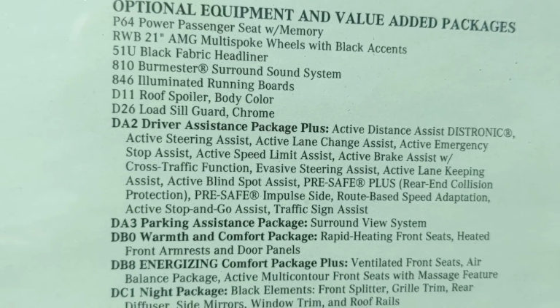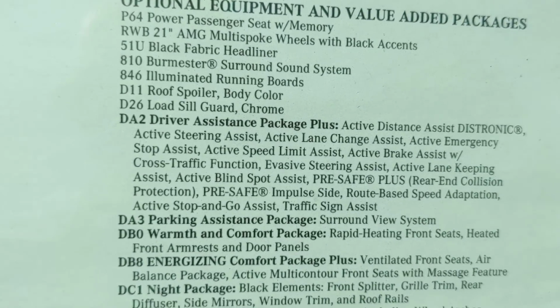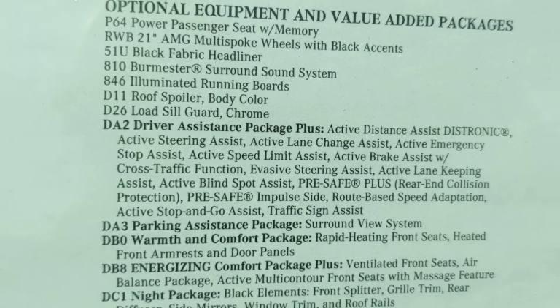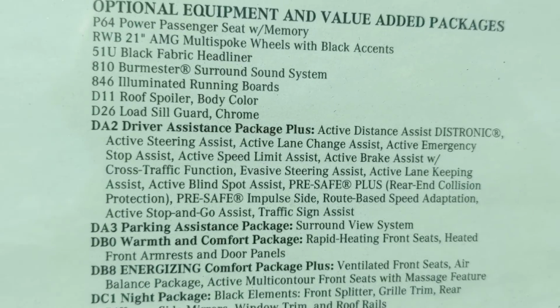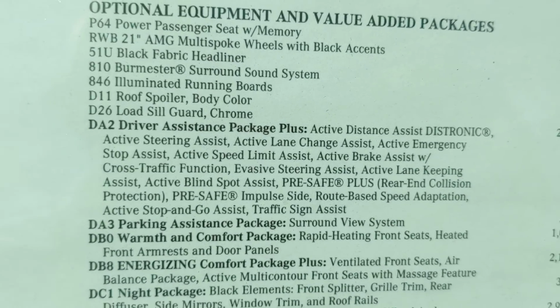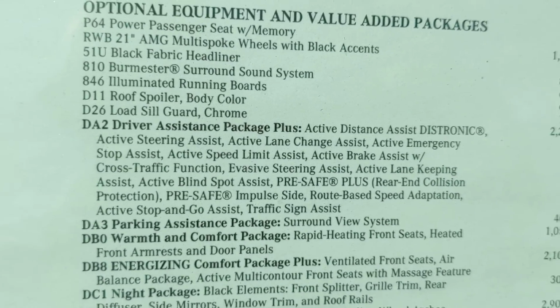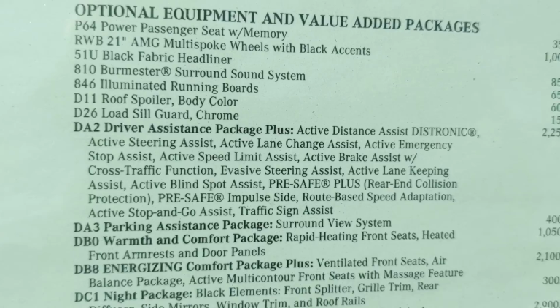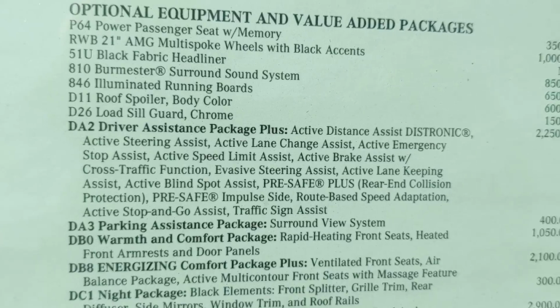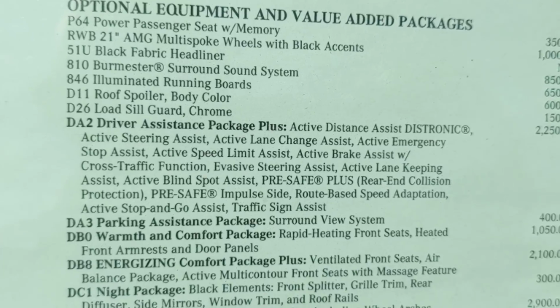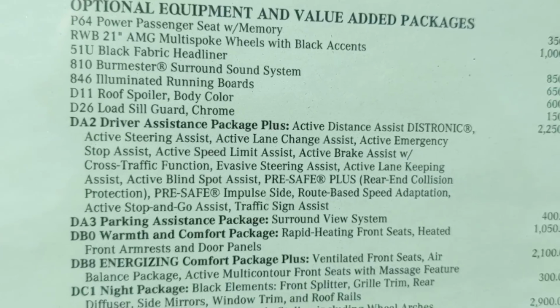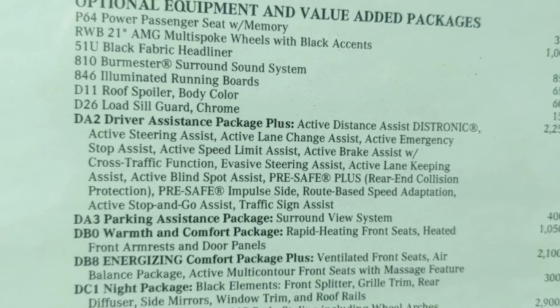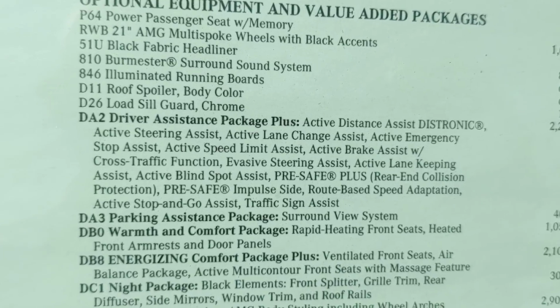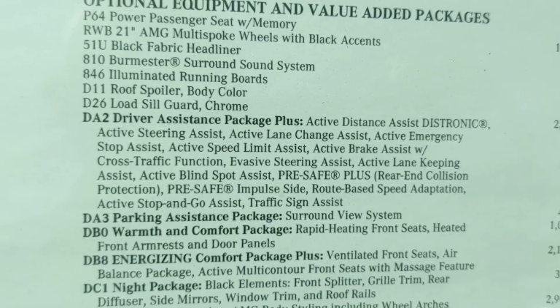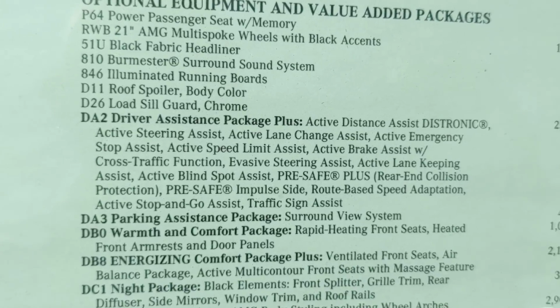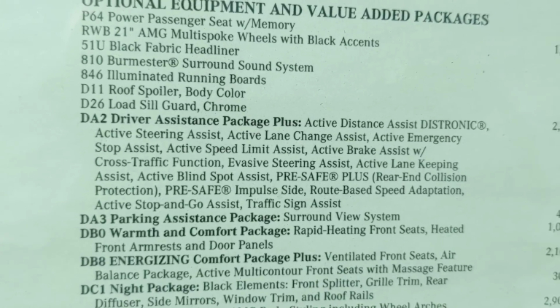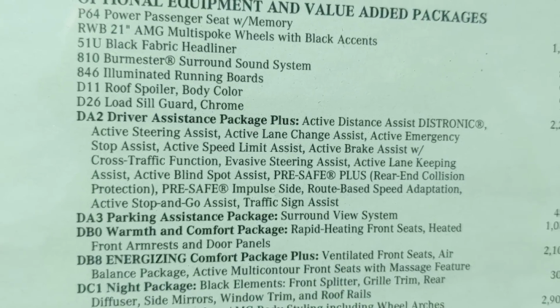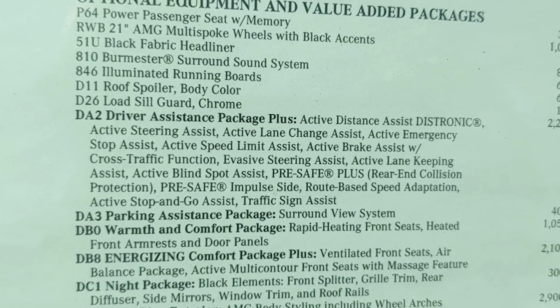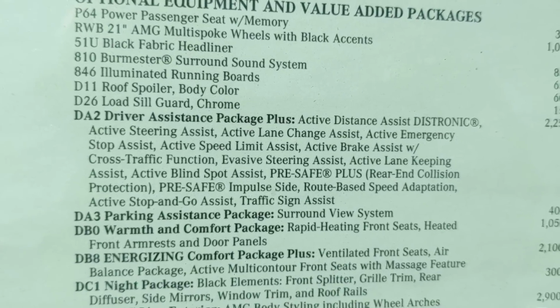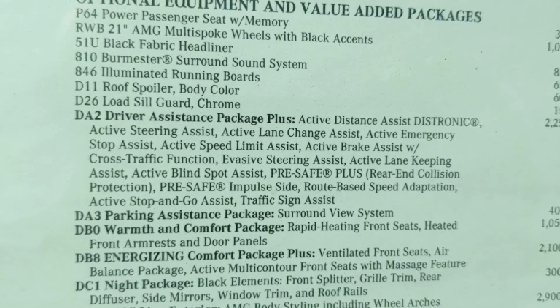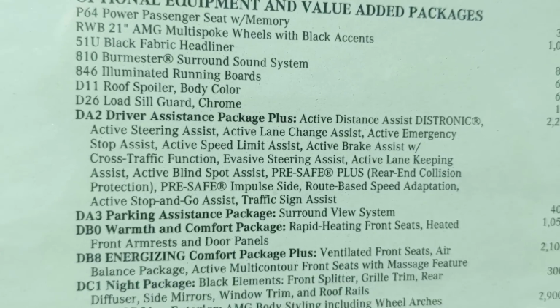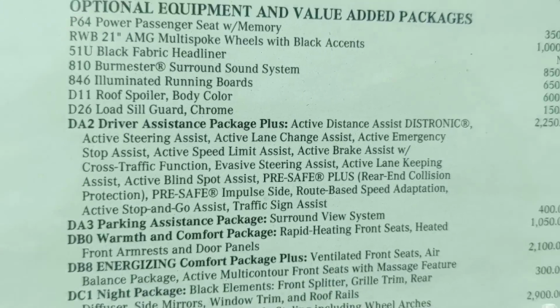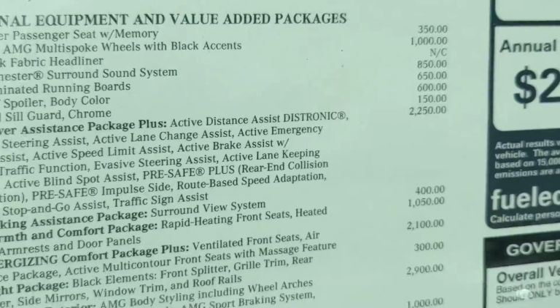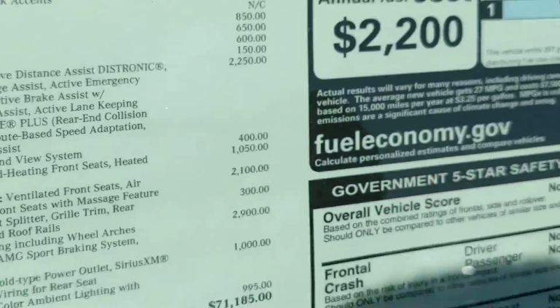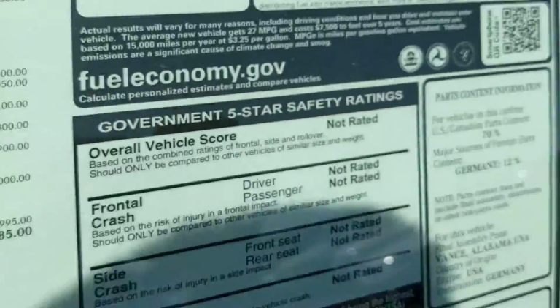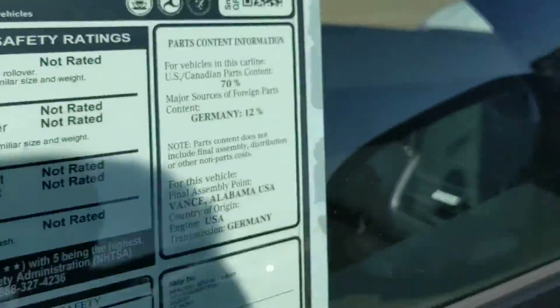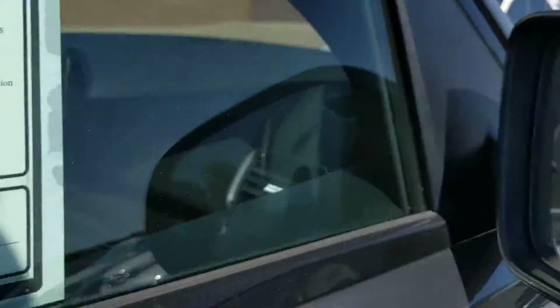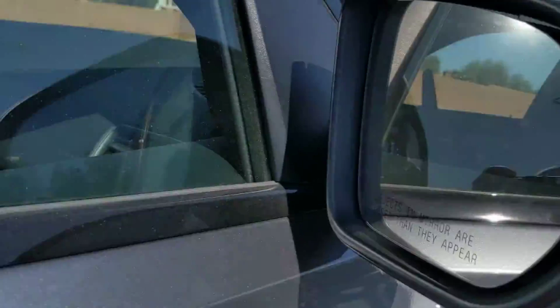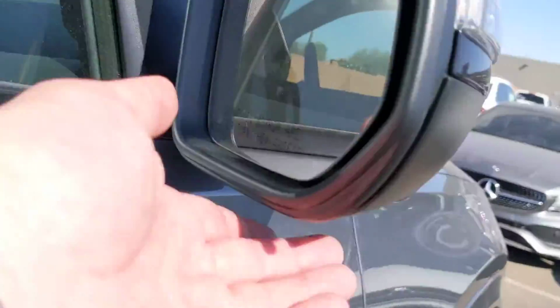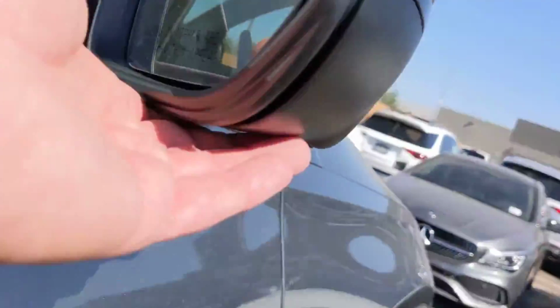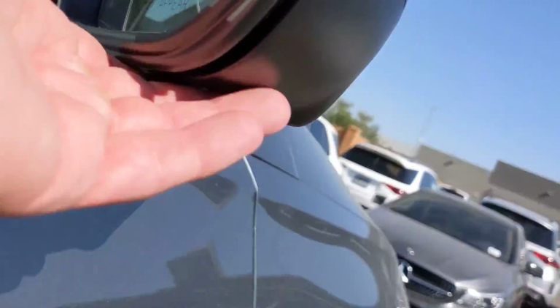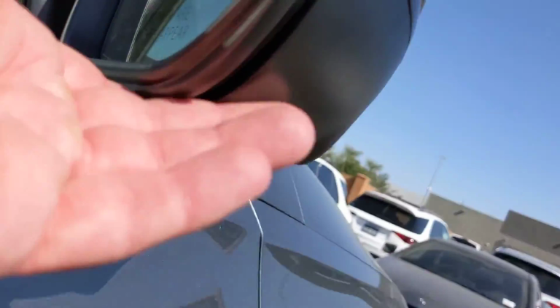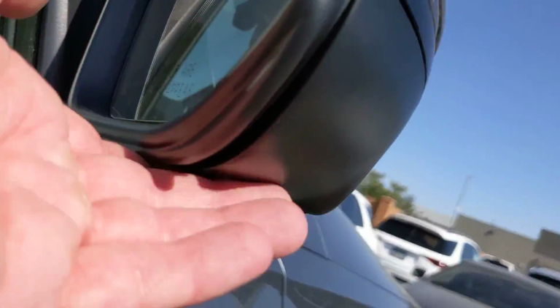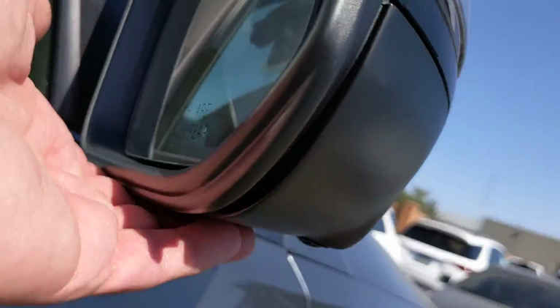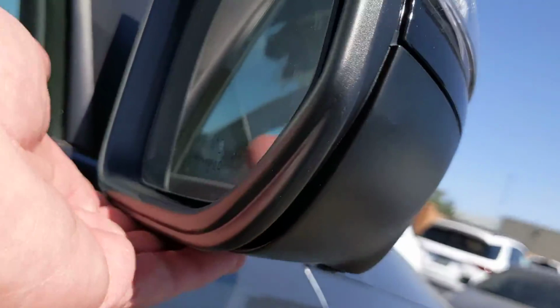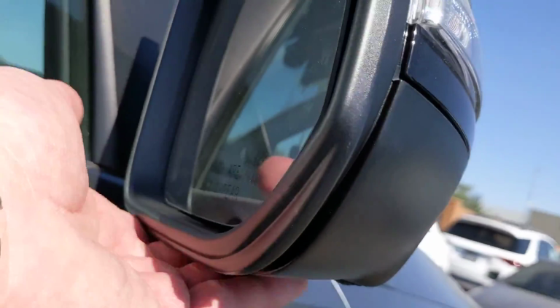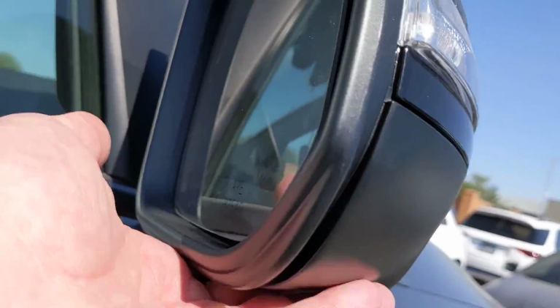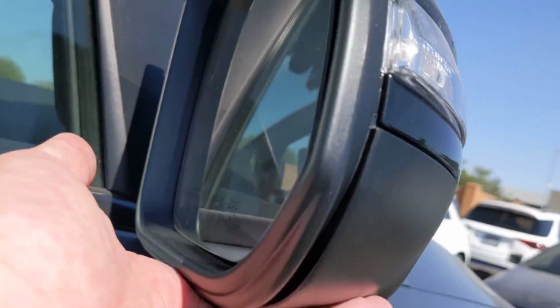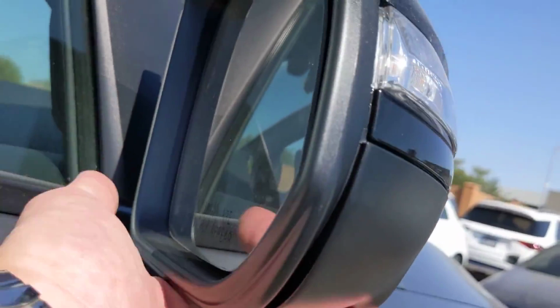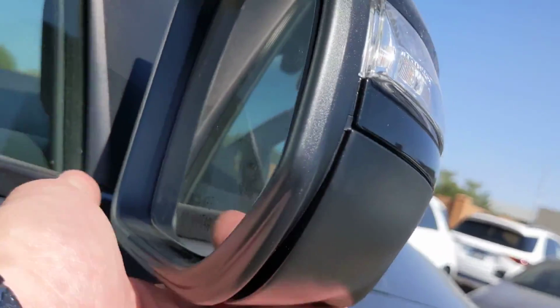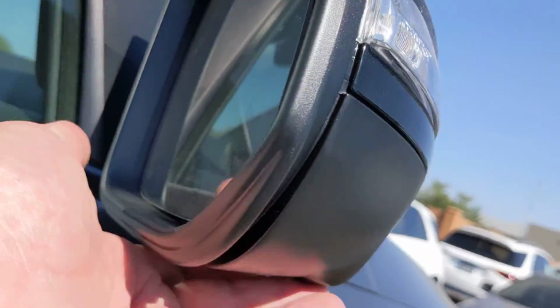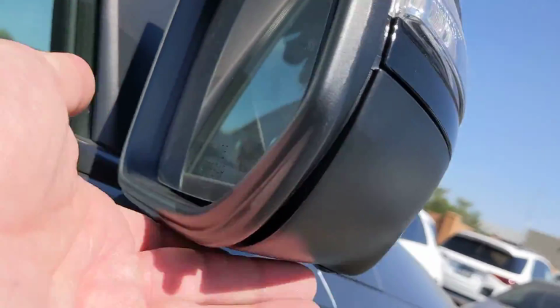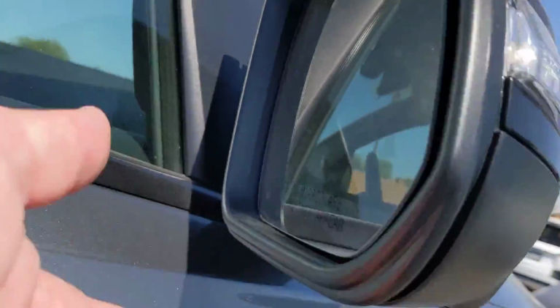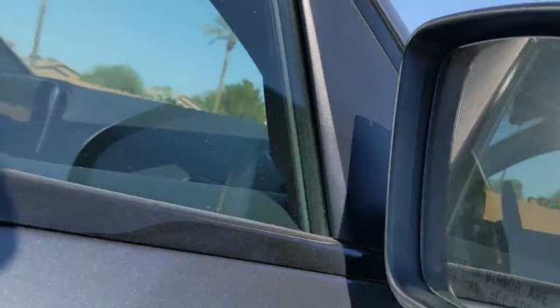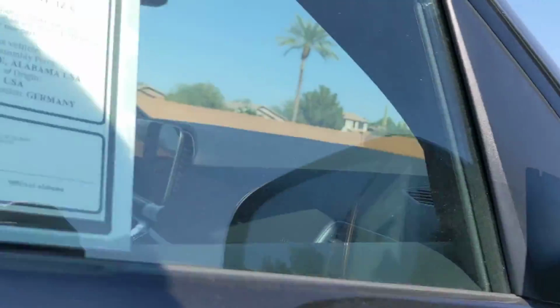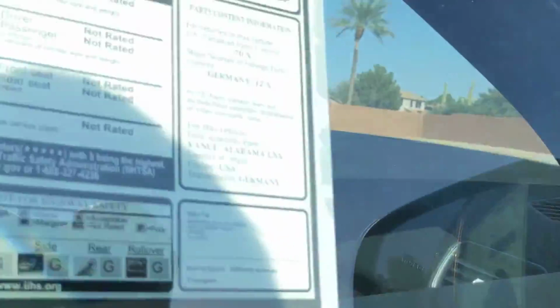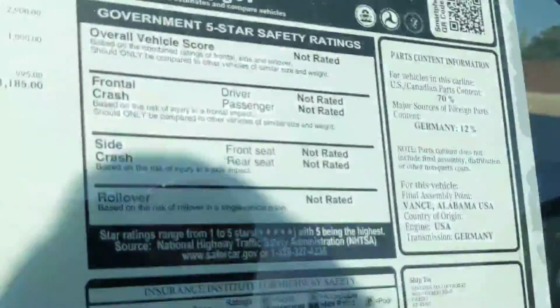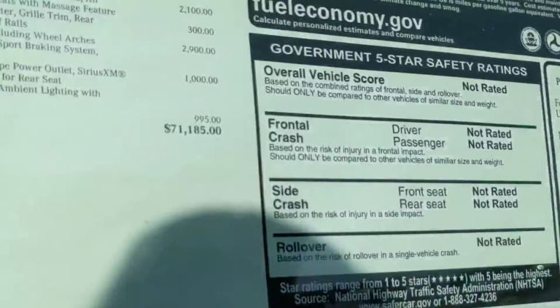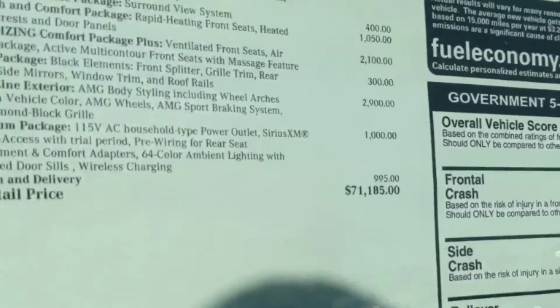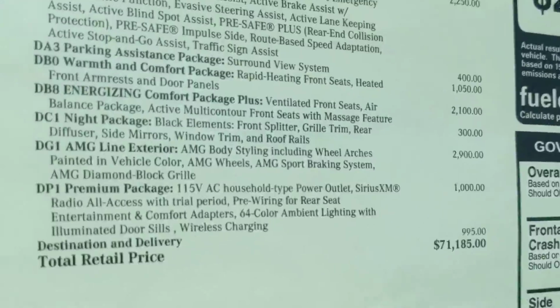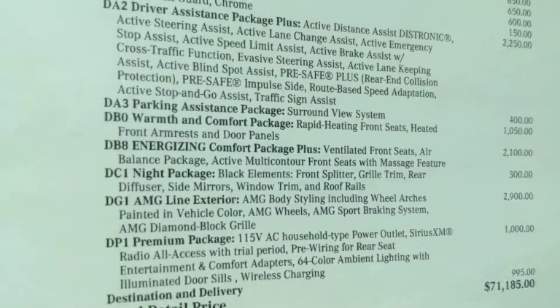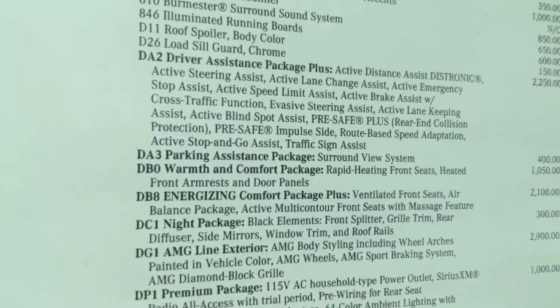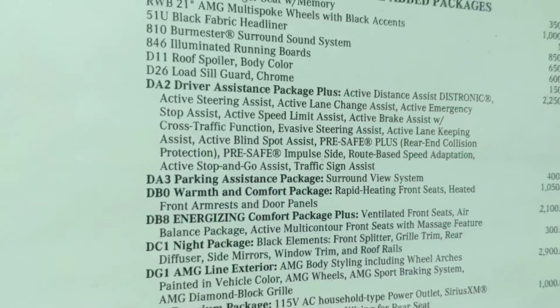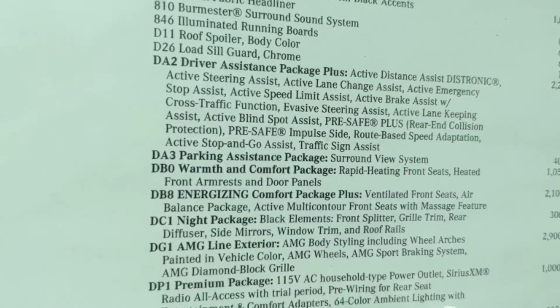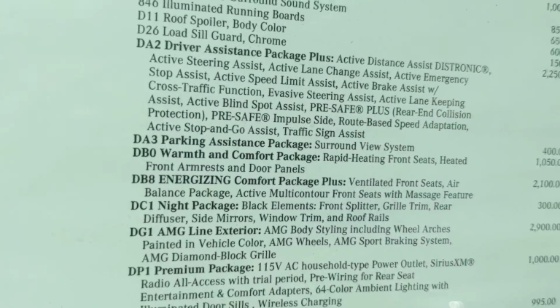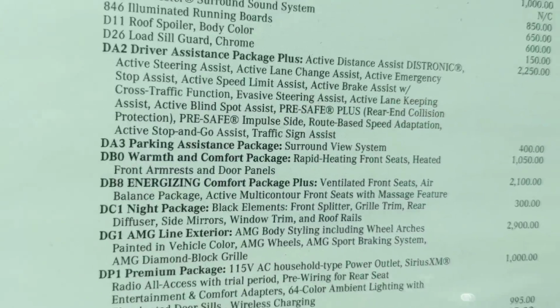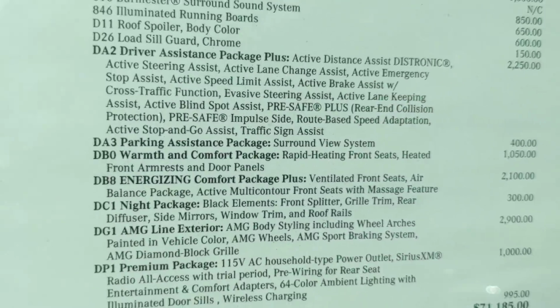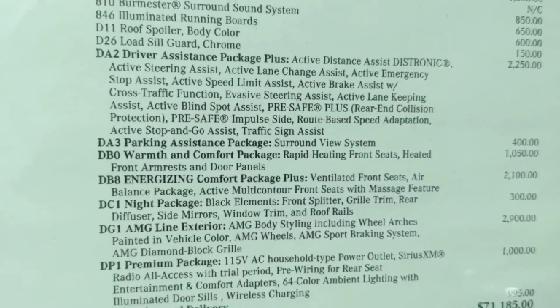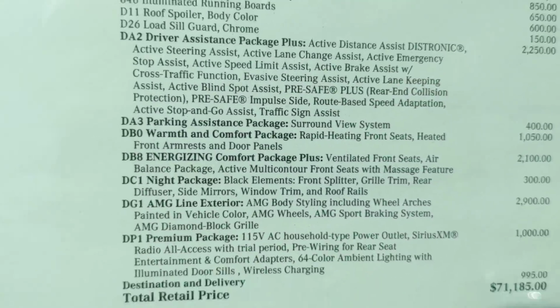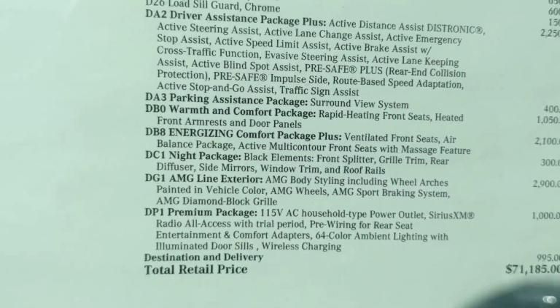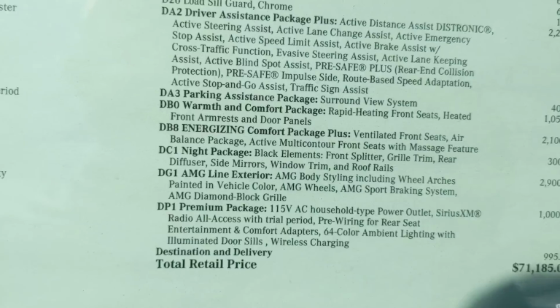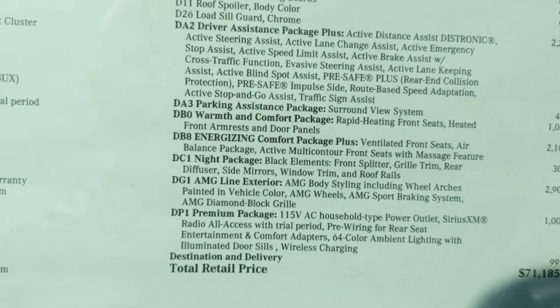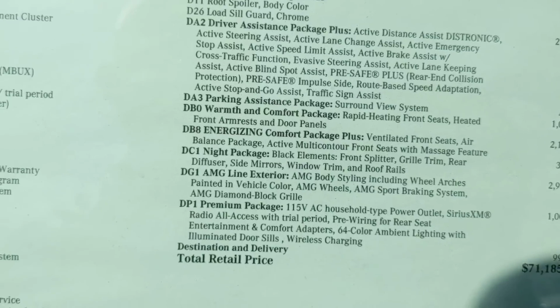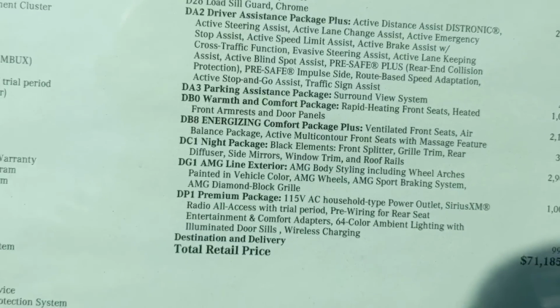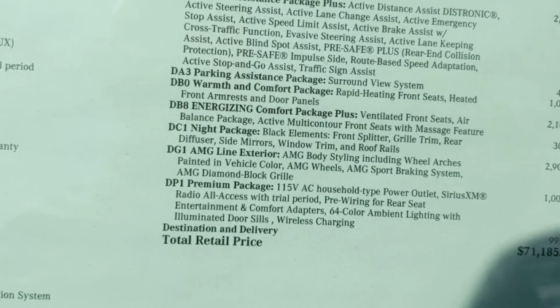It's got the parking assistance package with the surround view camera right here underneath the mirror, and a front view camera as well.